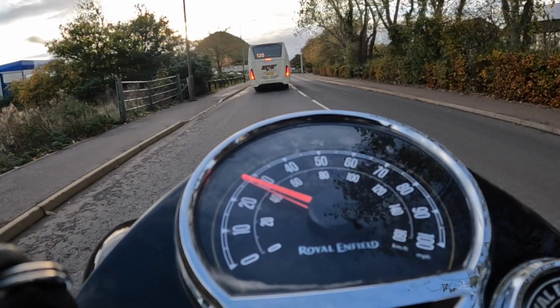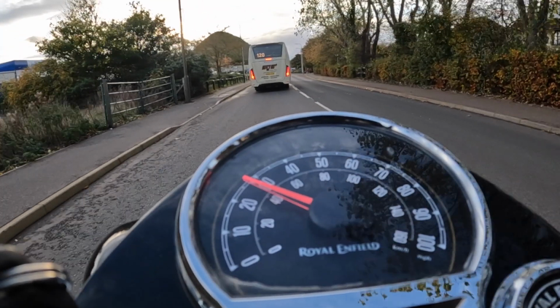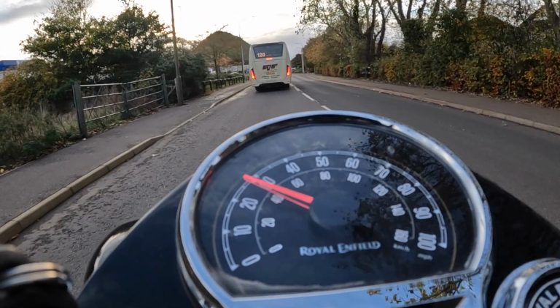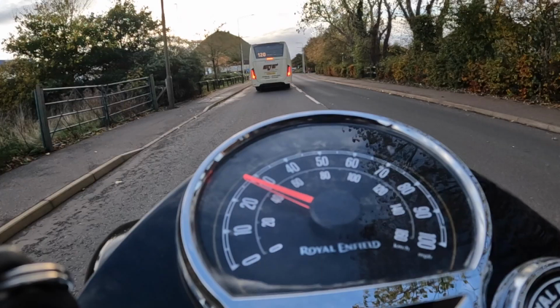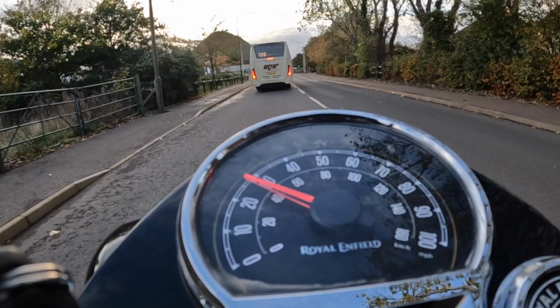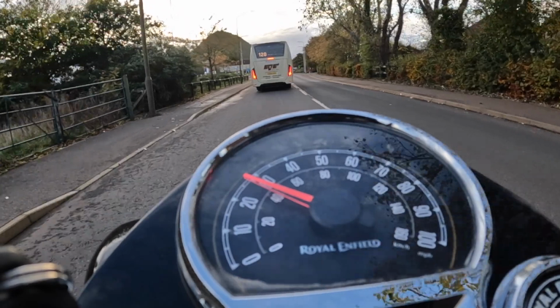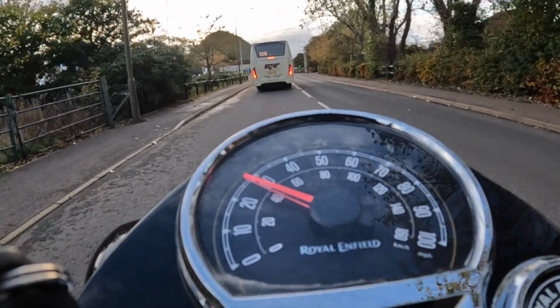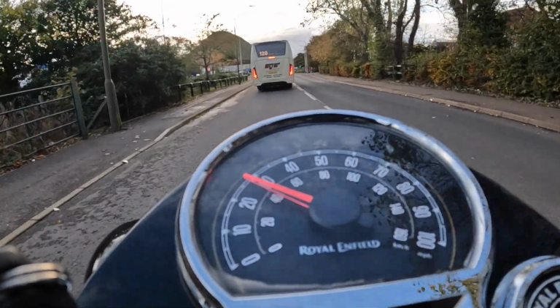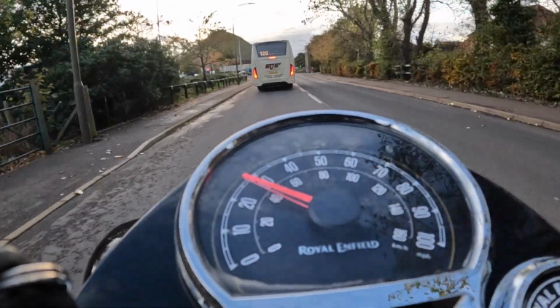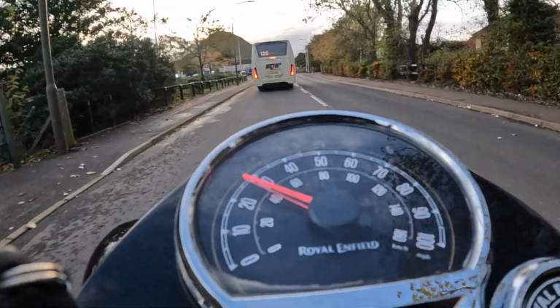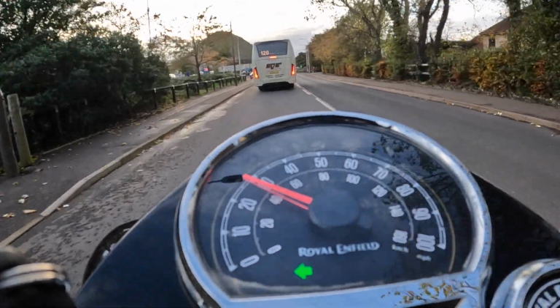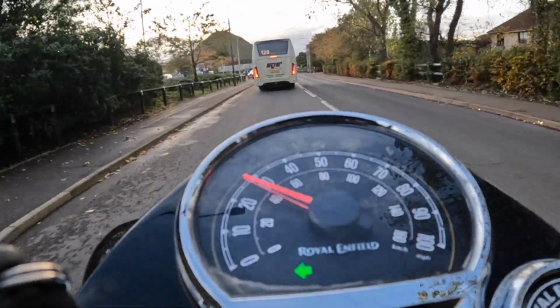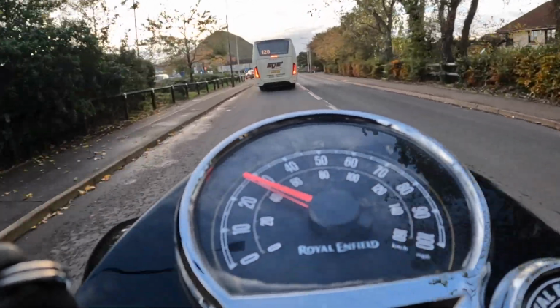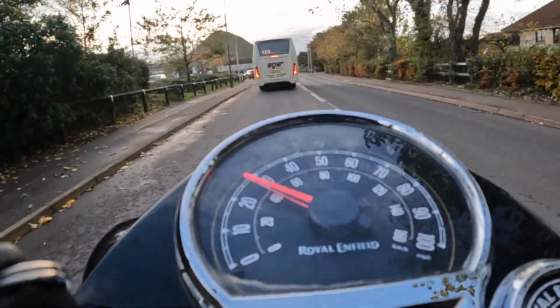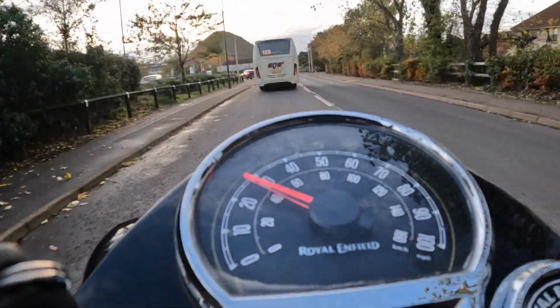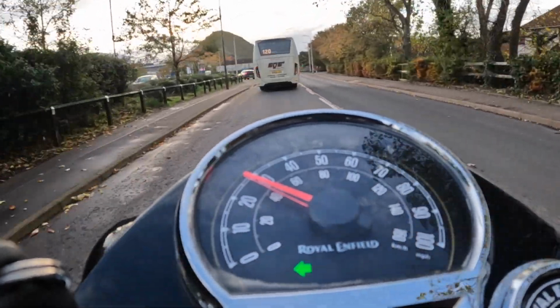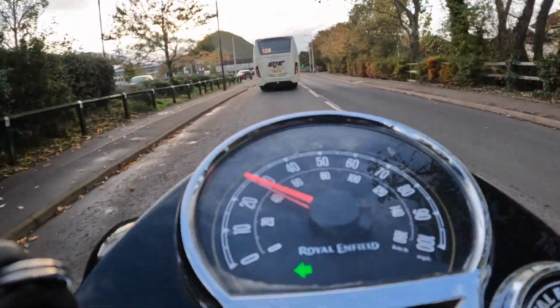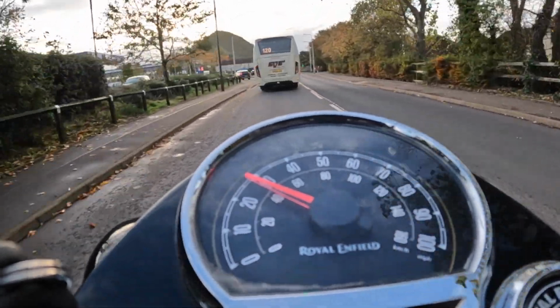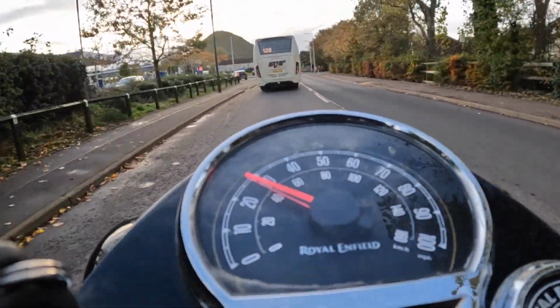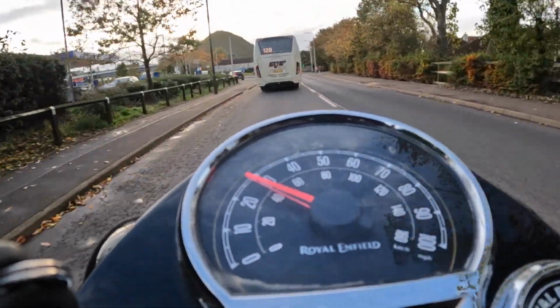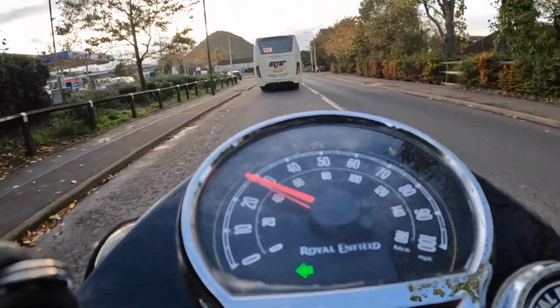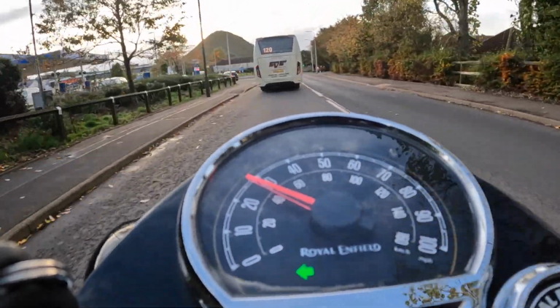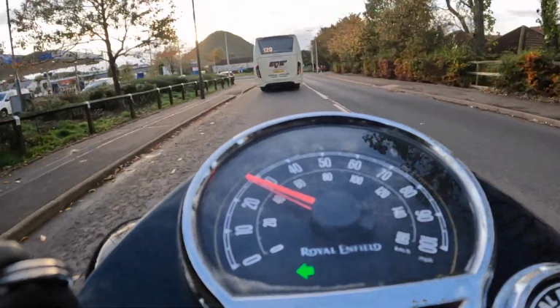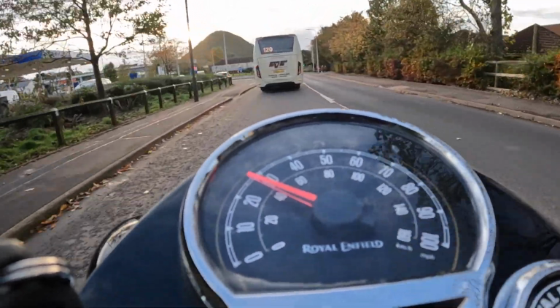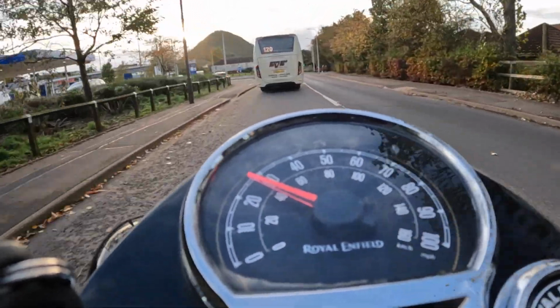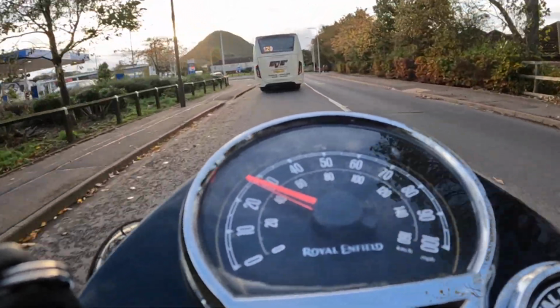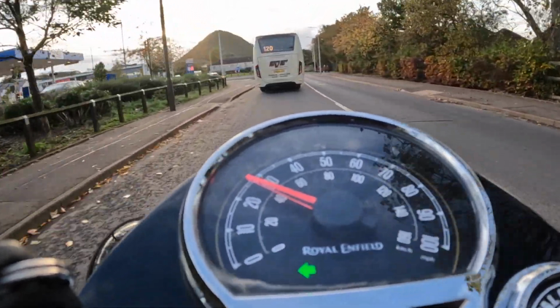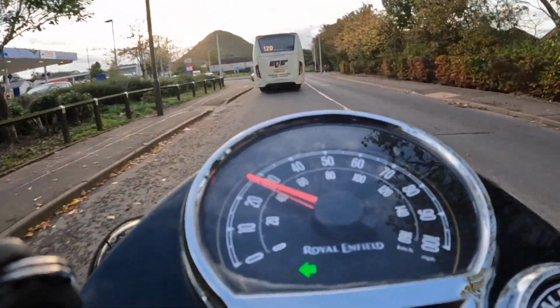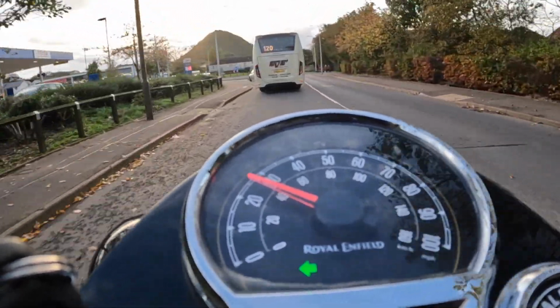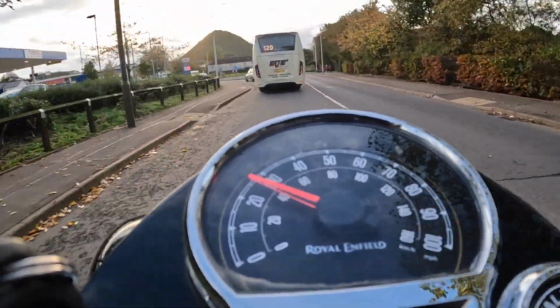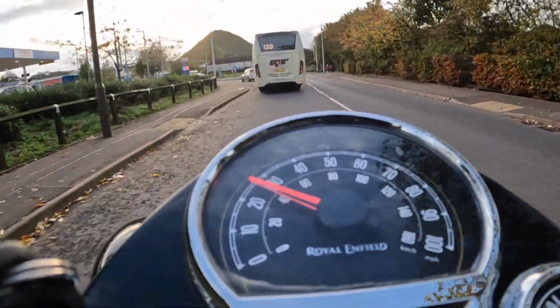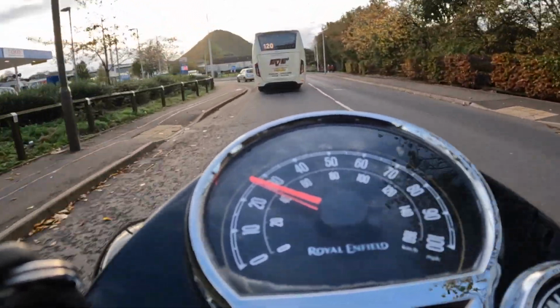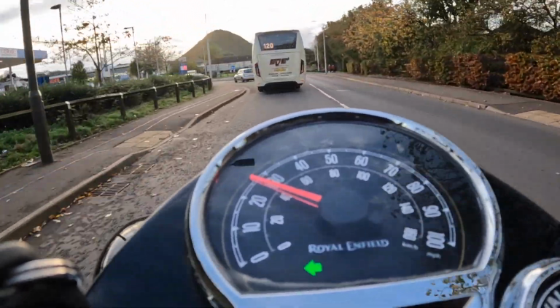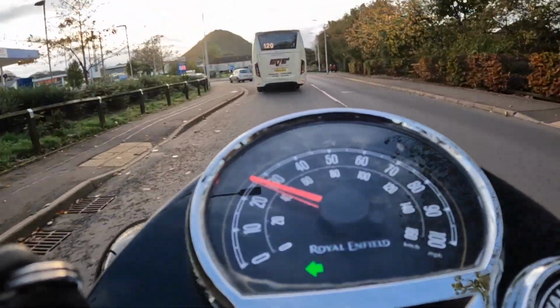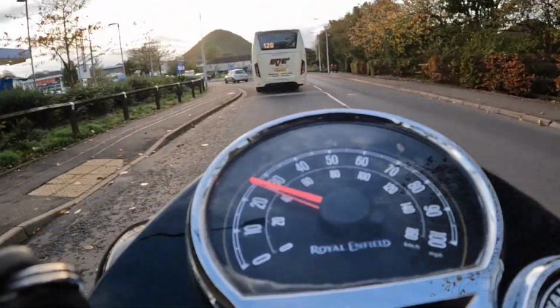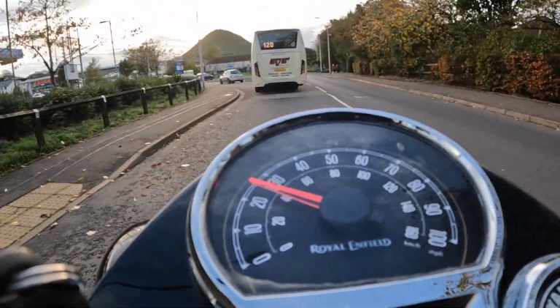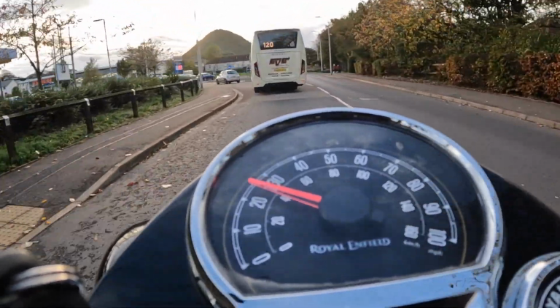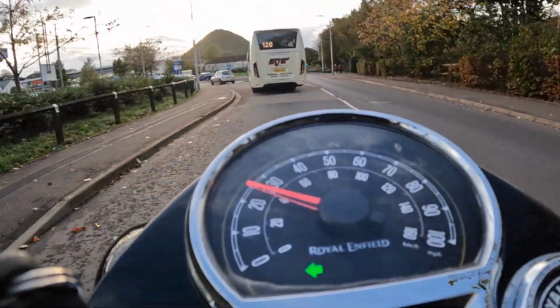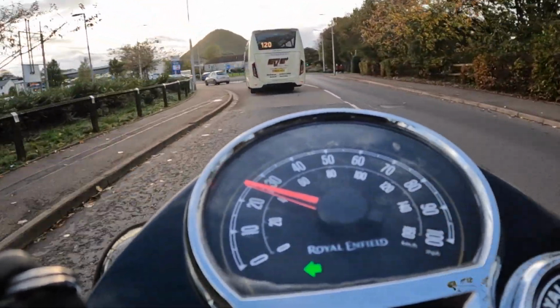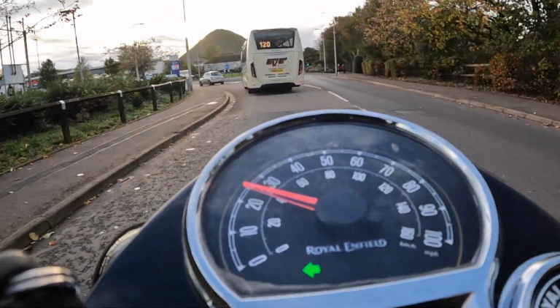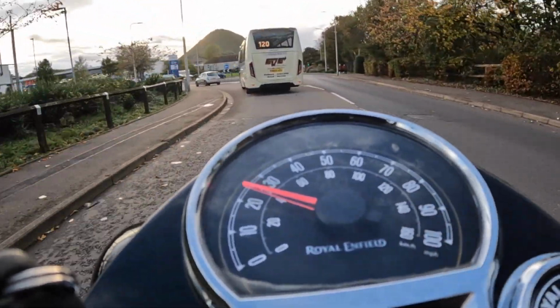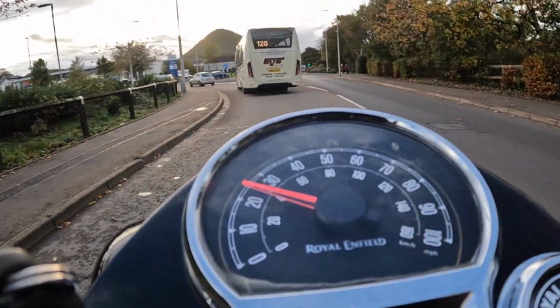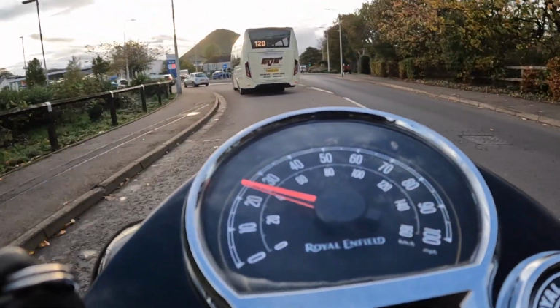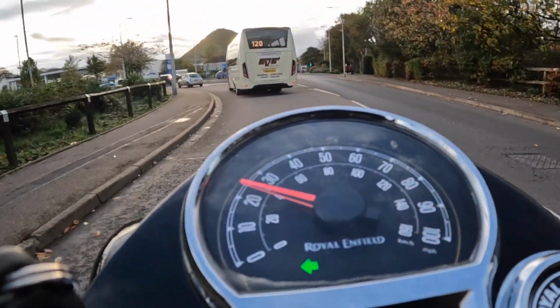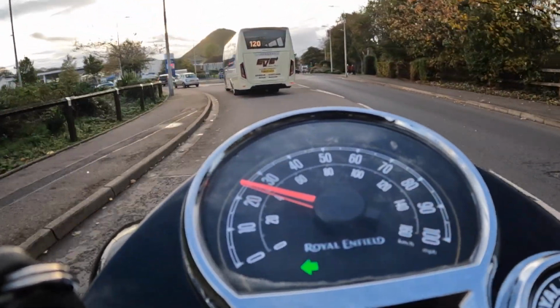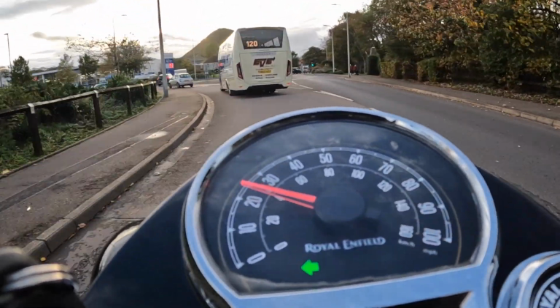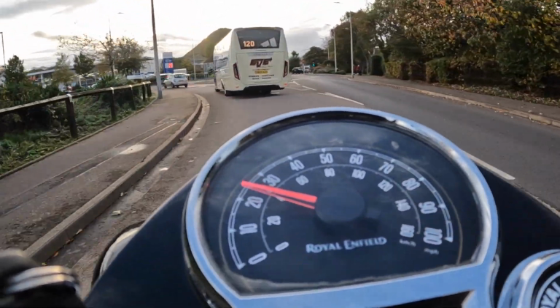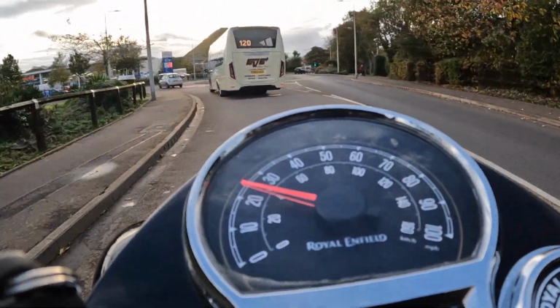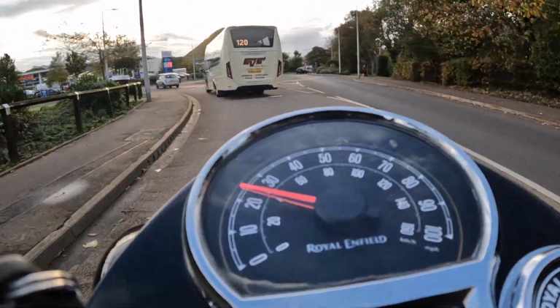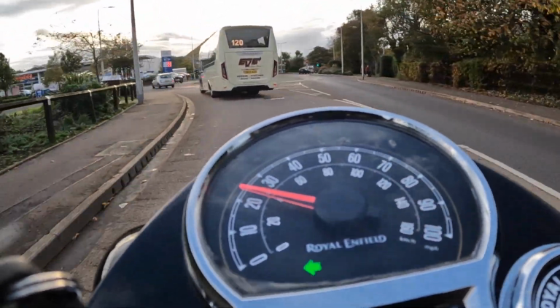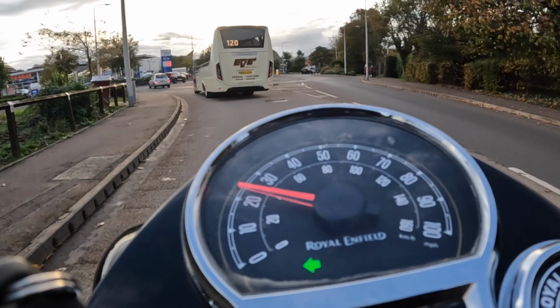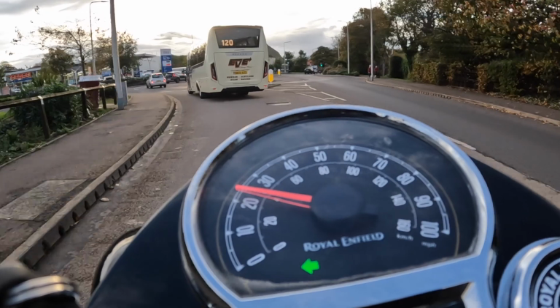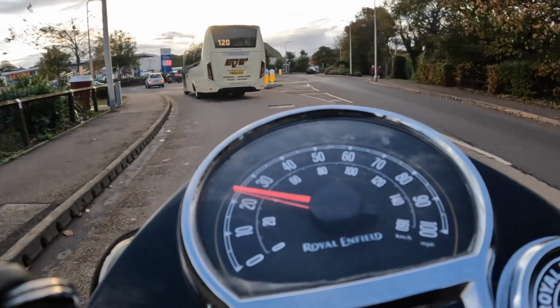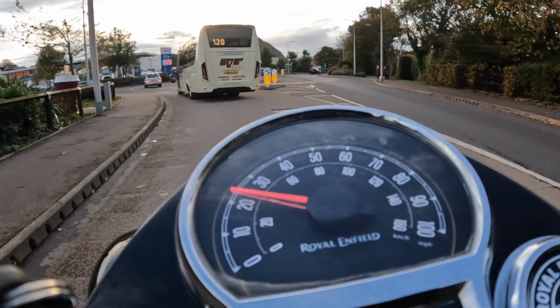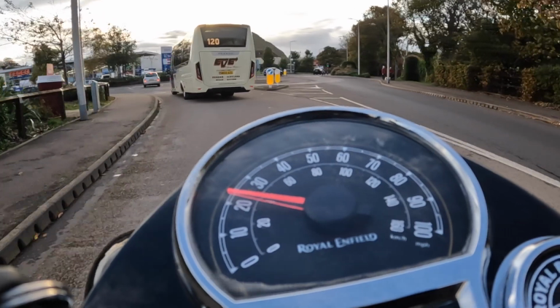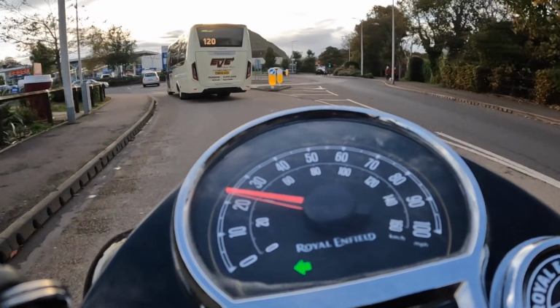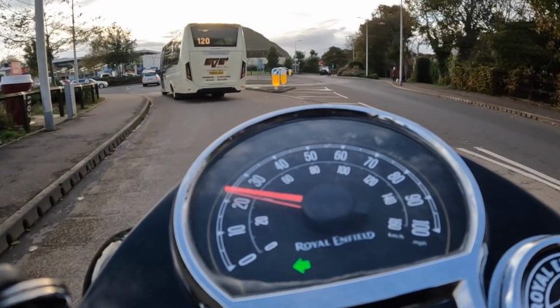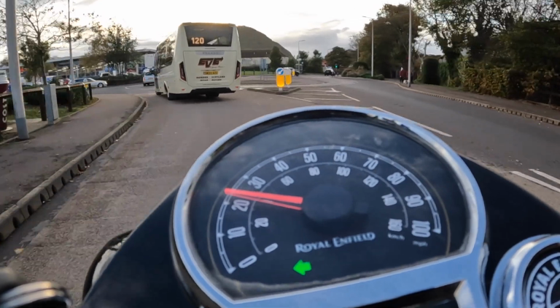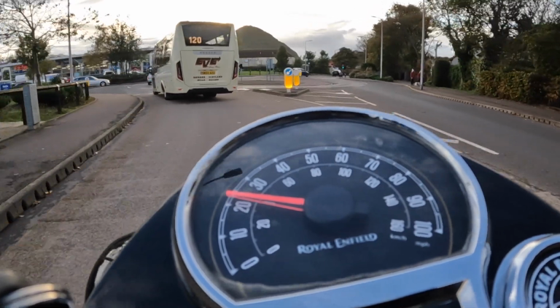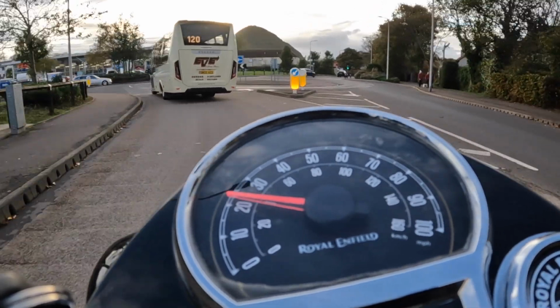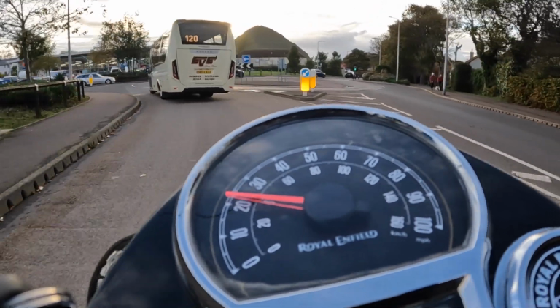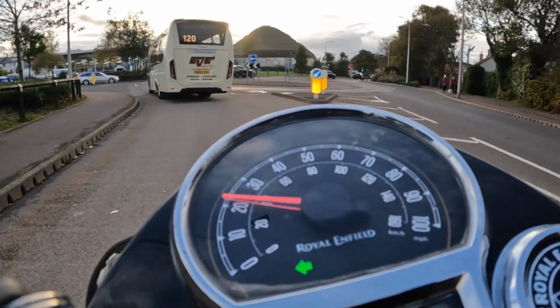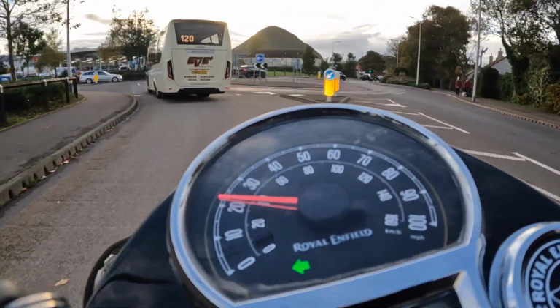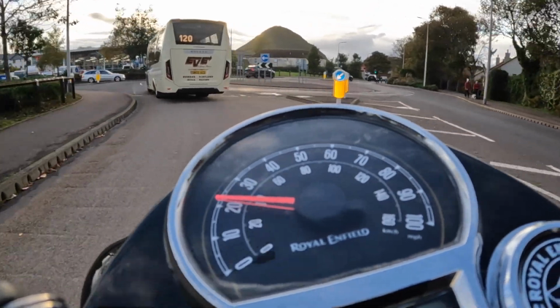100 miles to the gallon is possible — the lowest I seem to get is 88 mpg, but I do like to open up through the gears and listen to the bike a bit, and it sounds lovely.